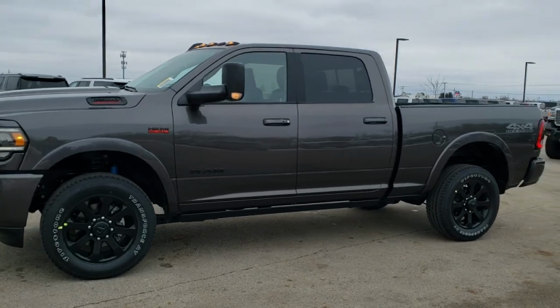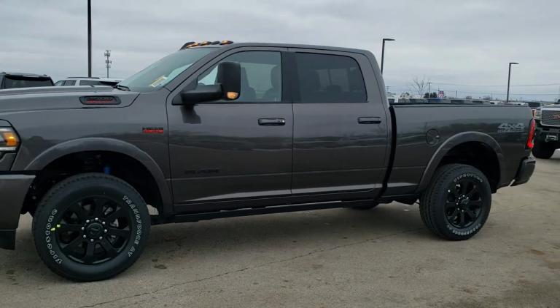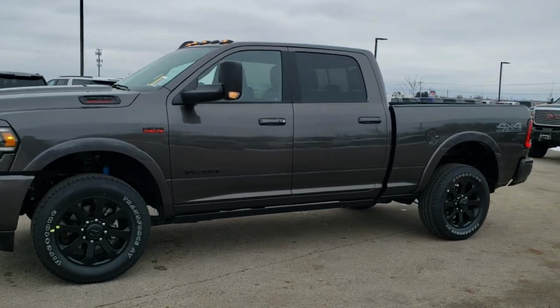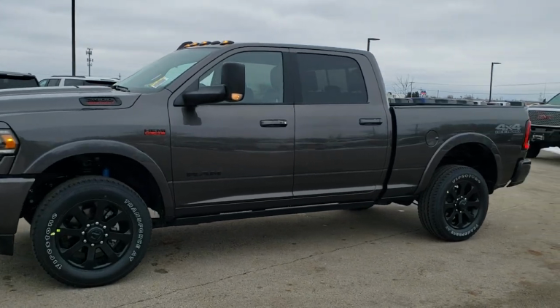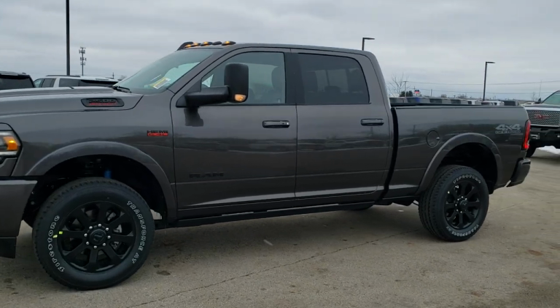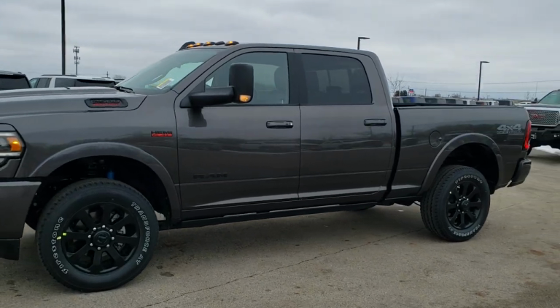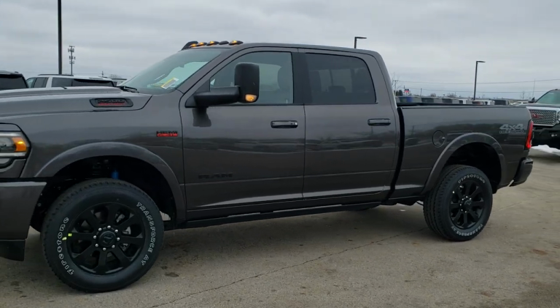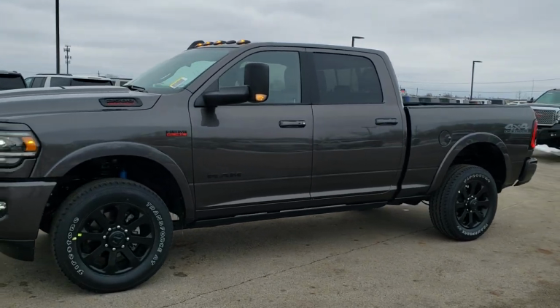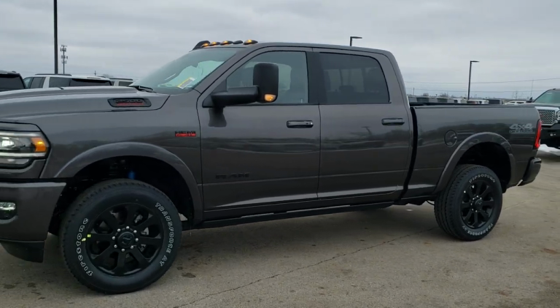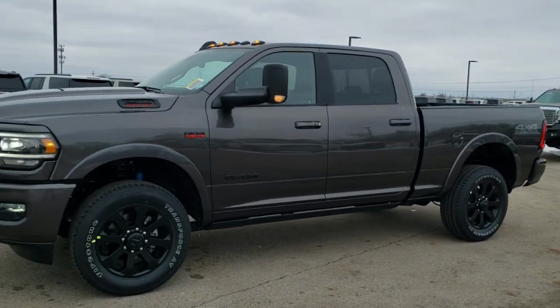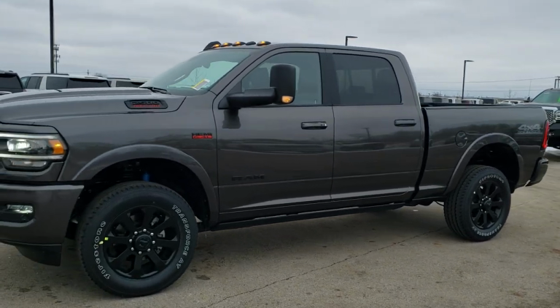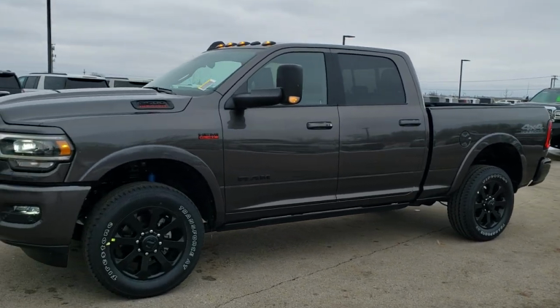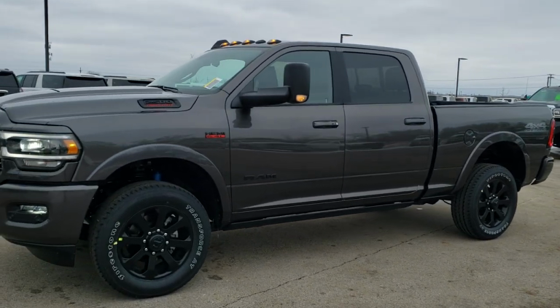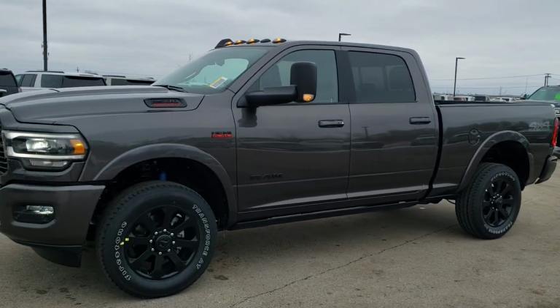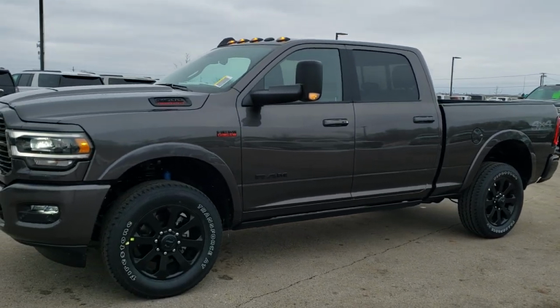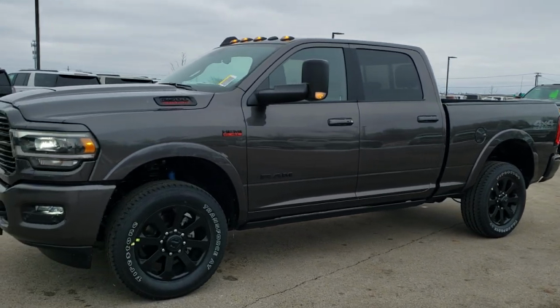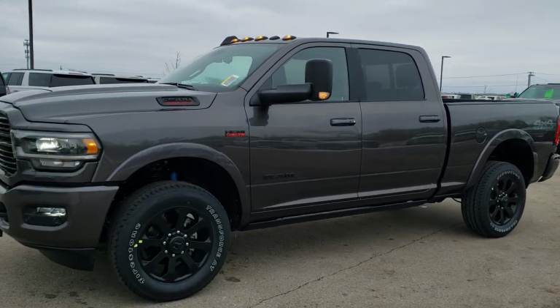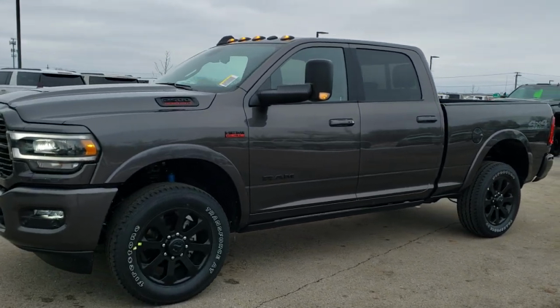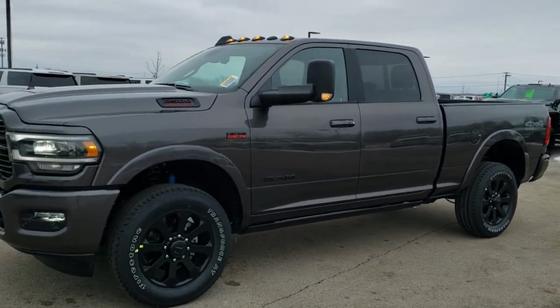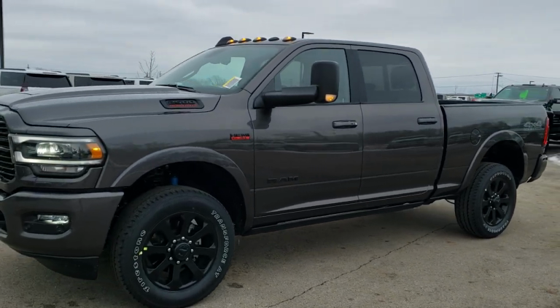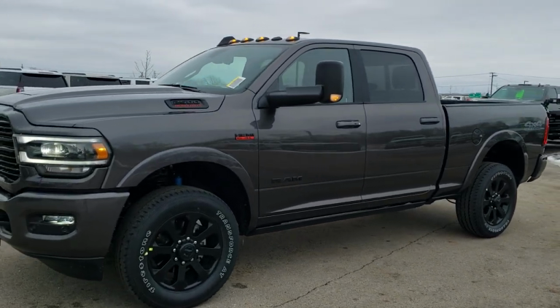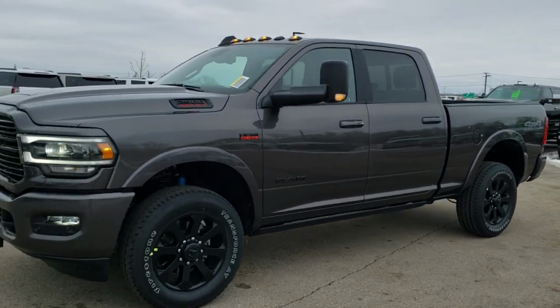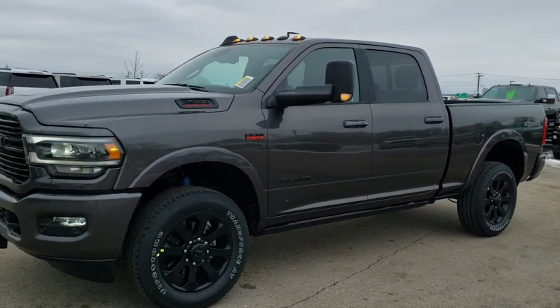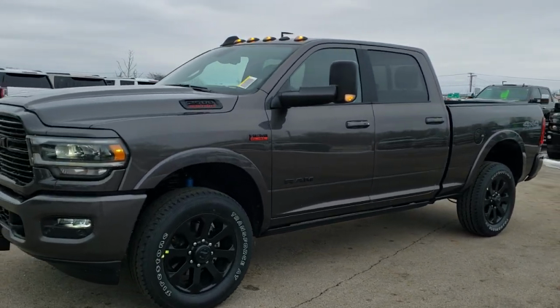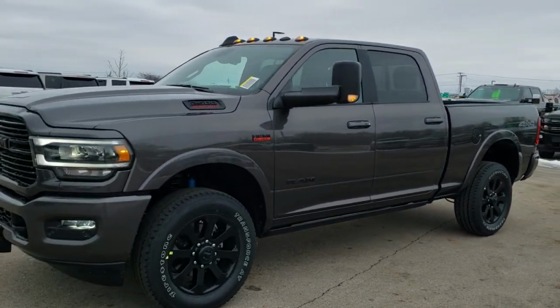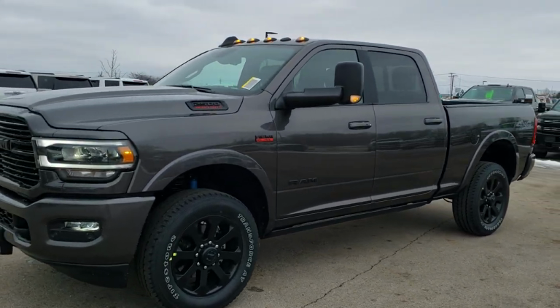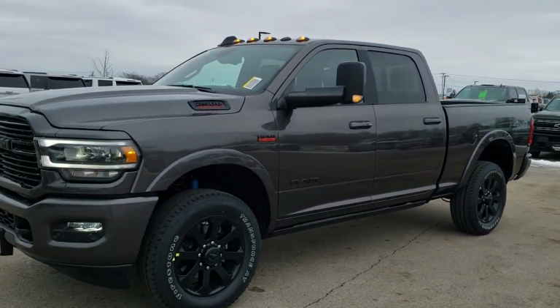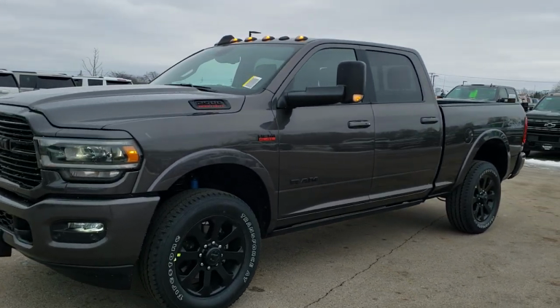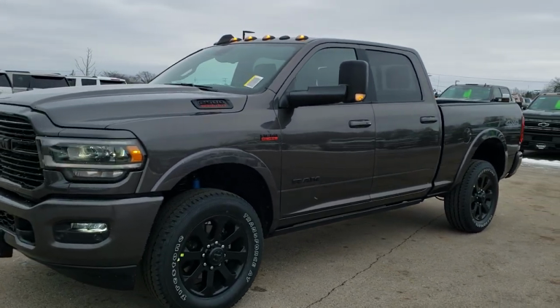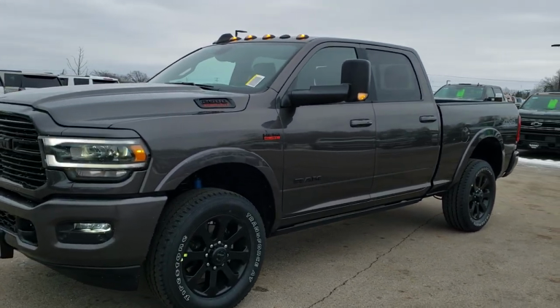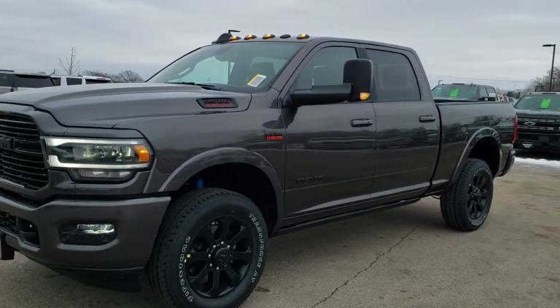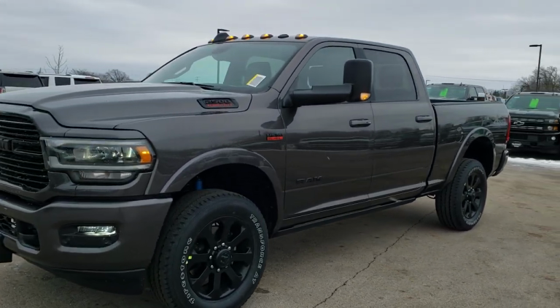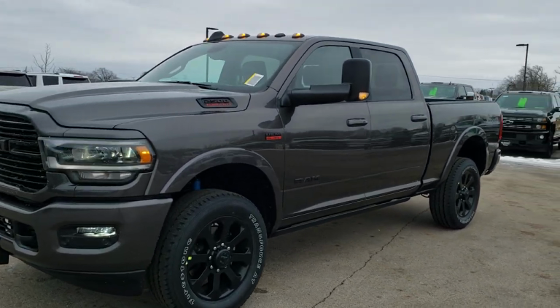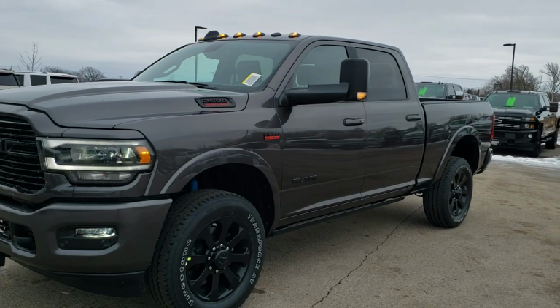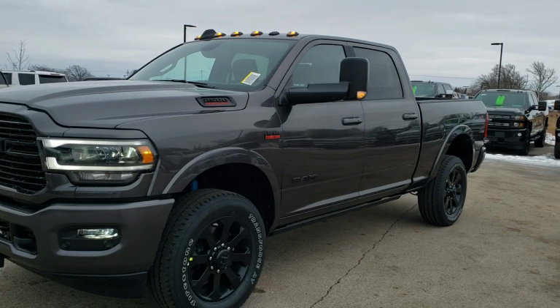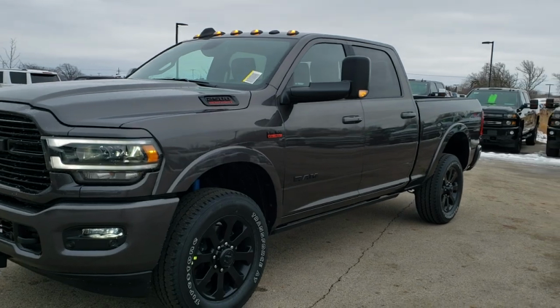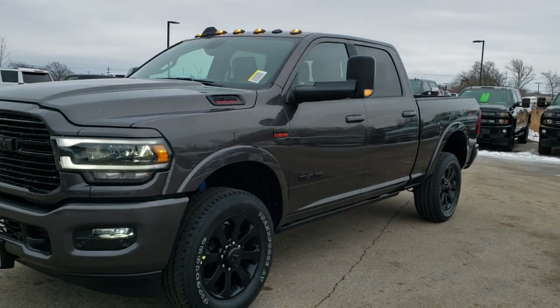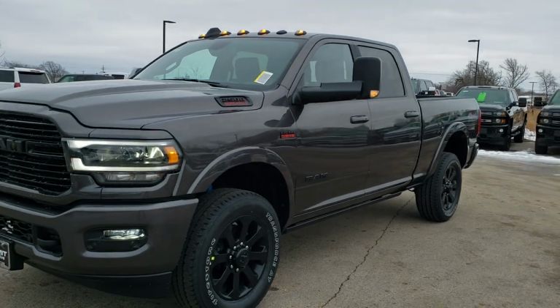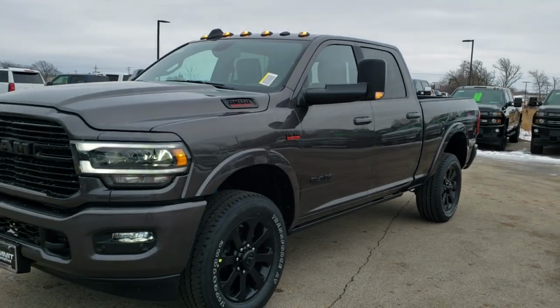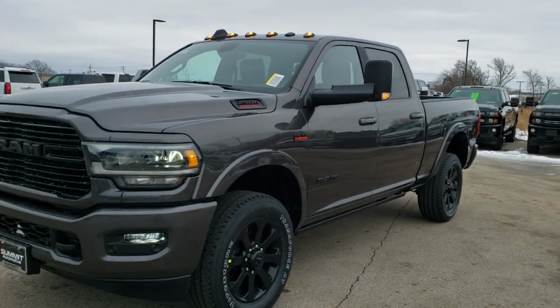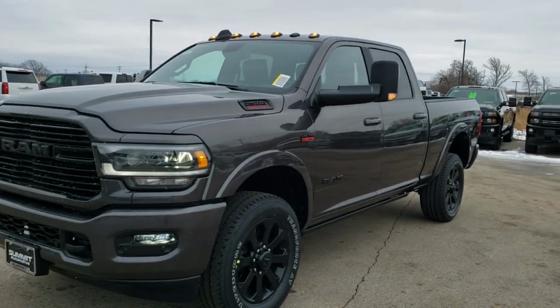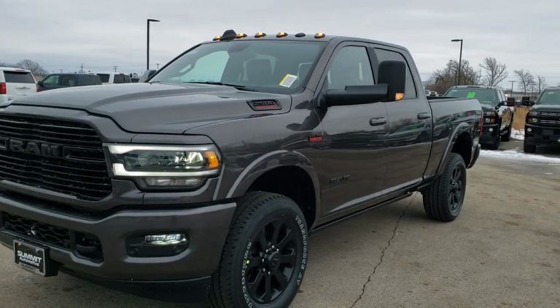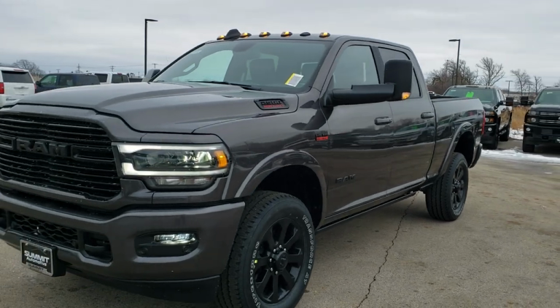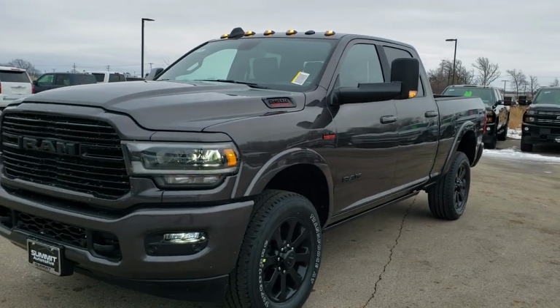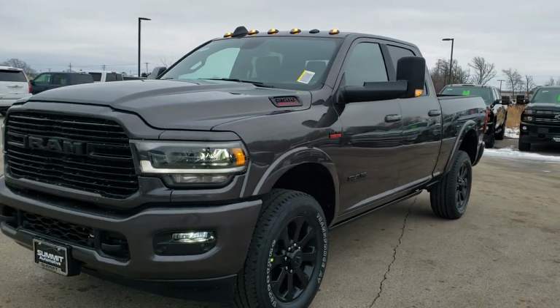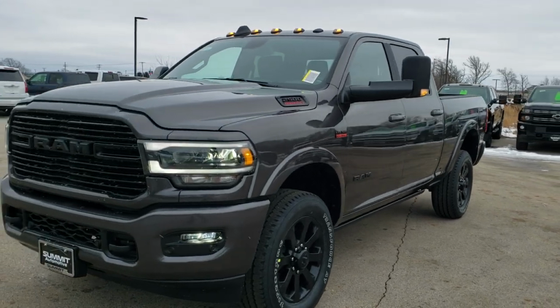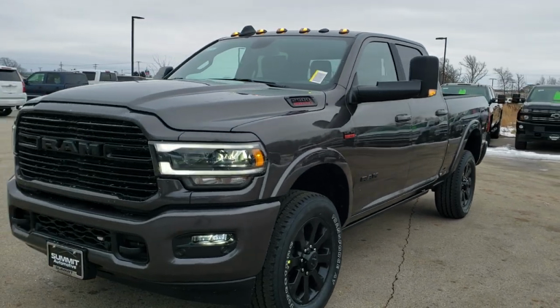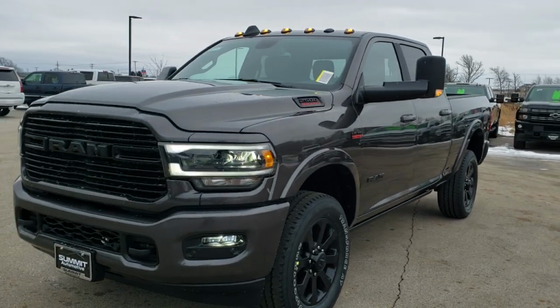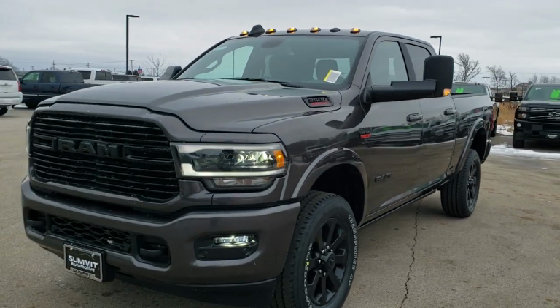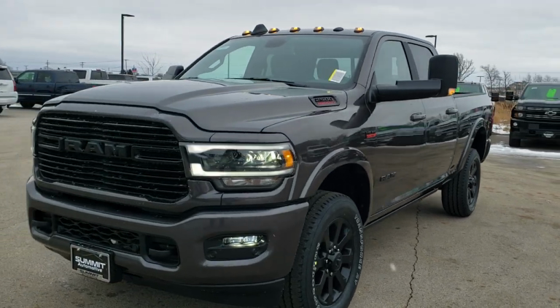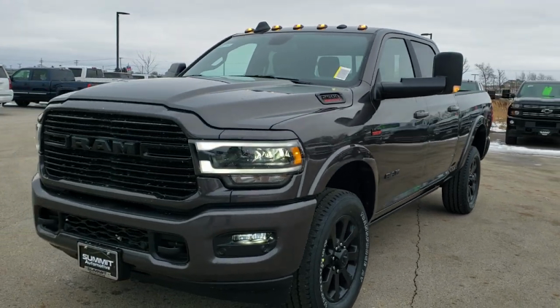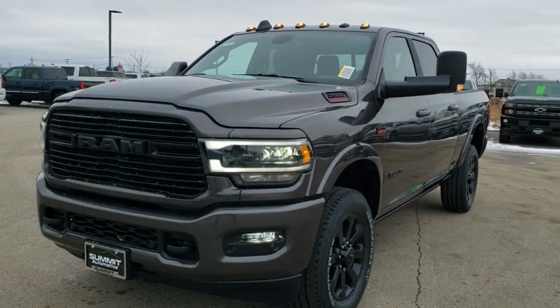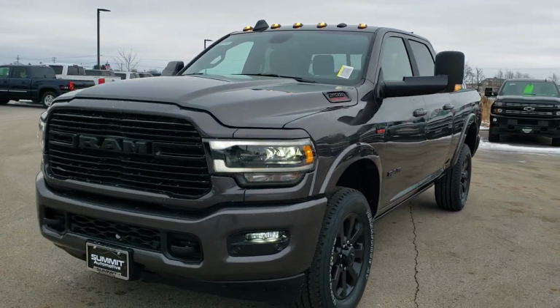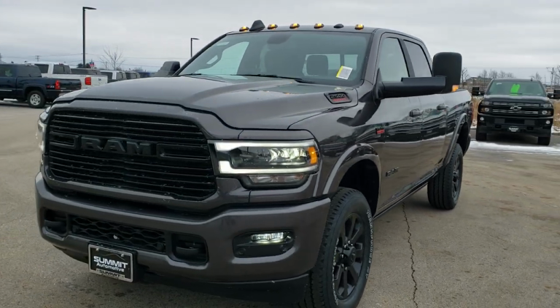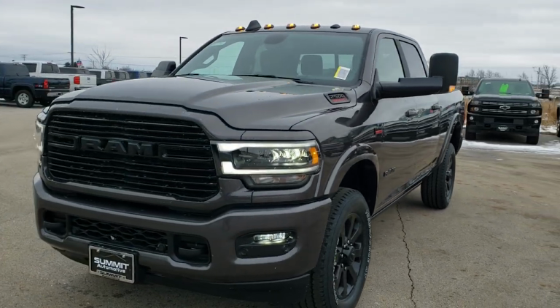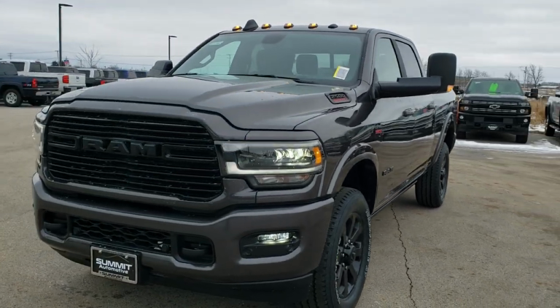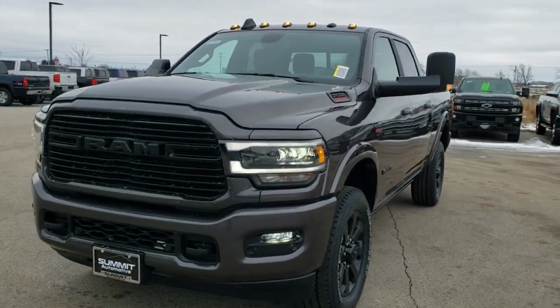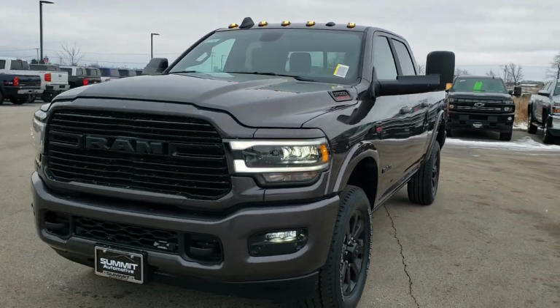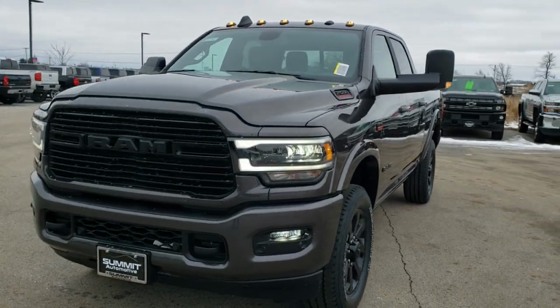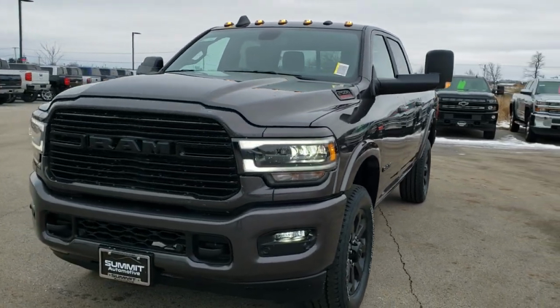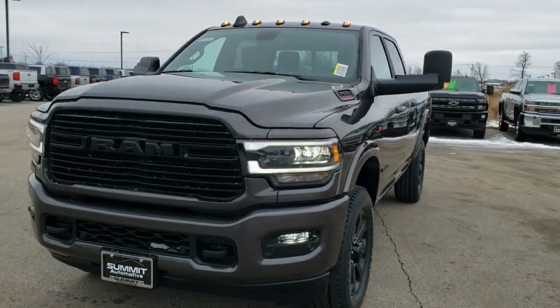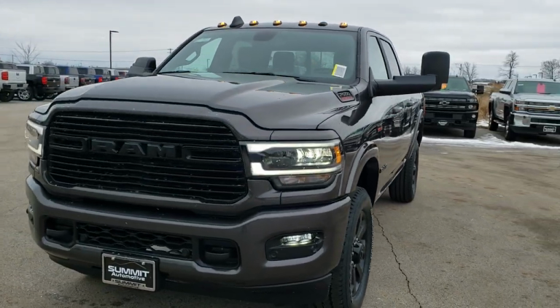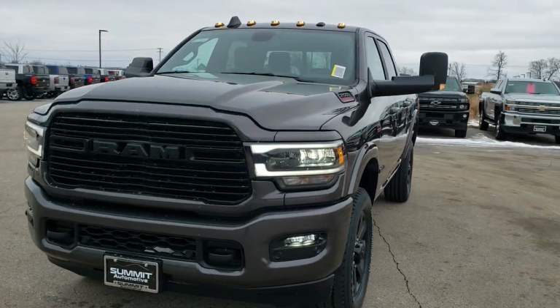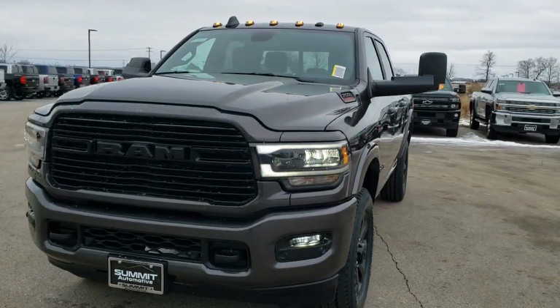Hey, this is Brett with Summit Automotive in Fond du Lac, Wisconsin, your new and used Ram and heavy duty truck headquarters.